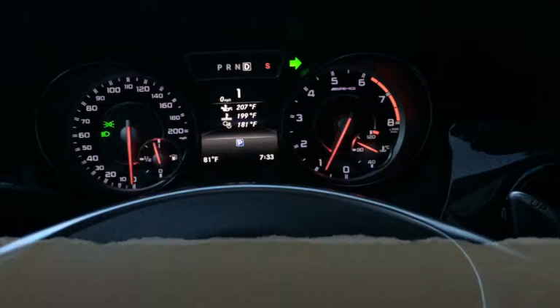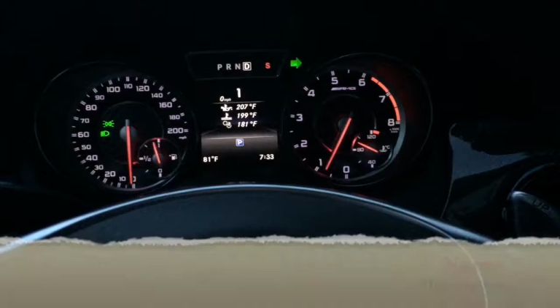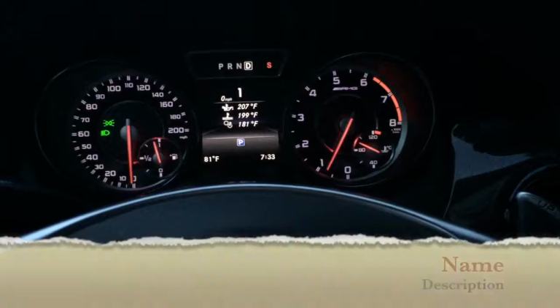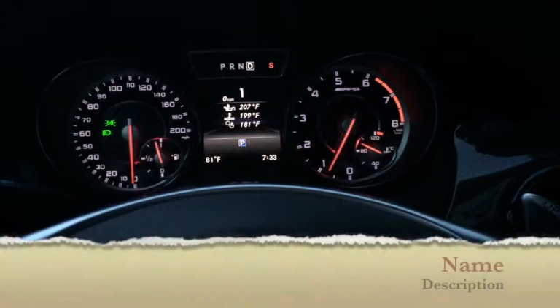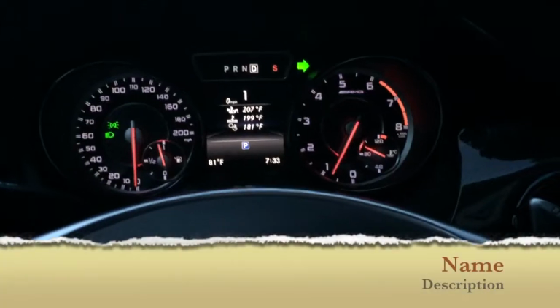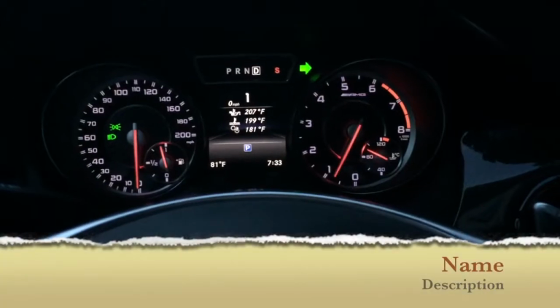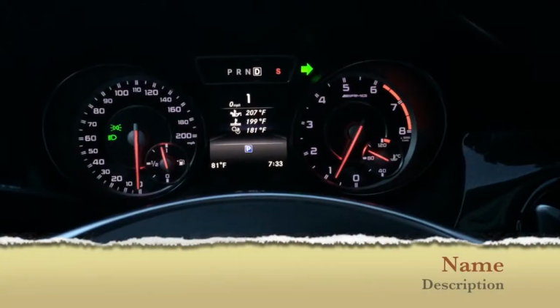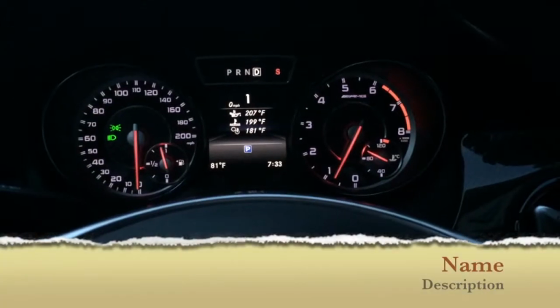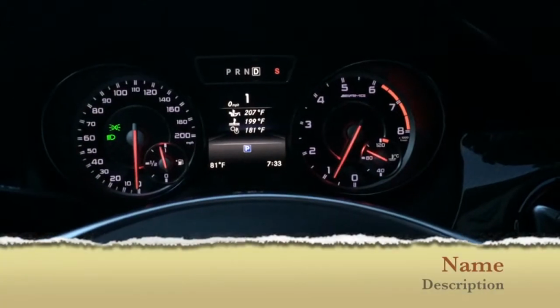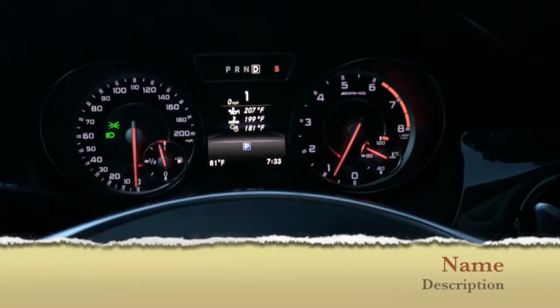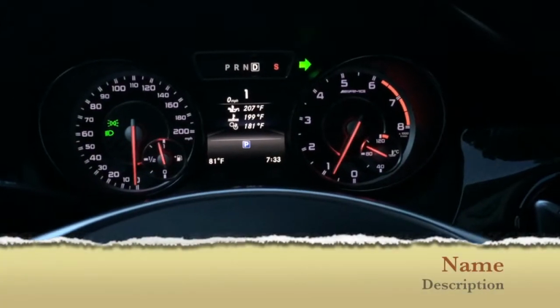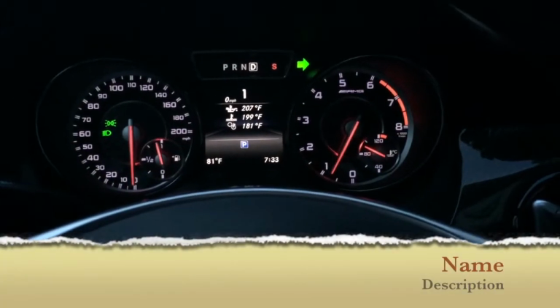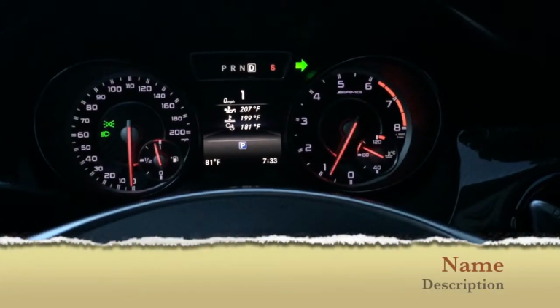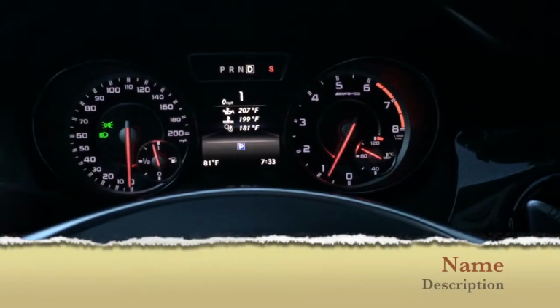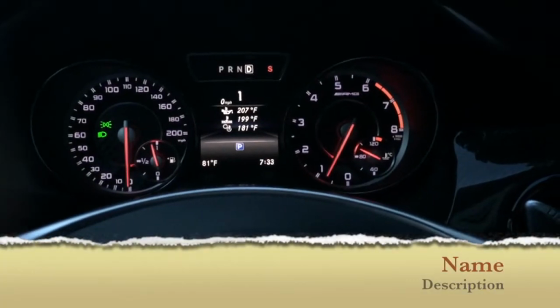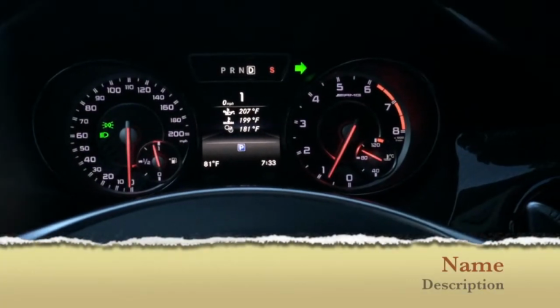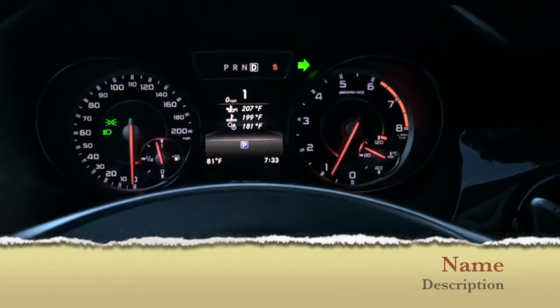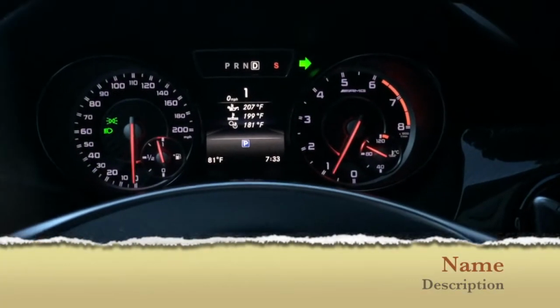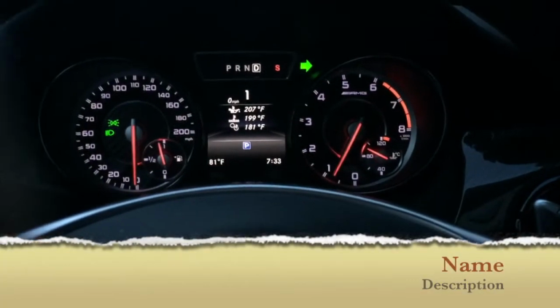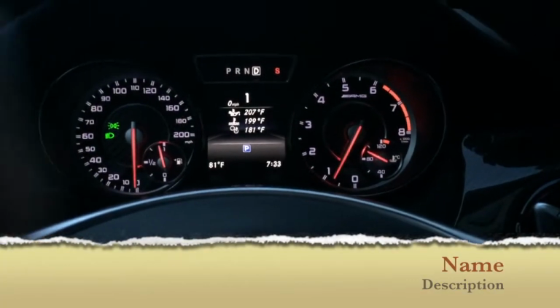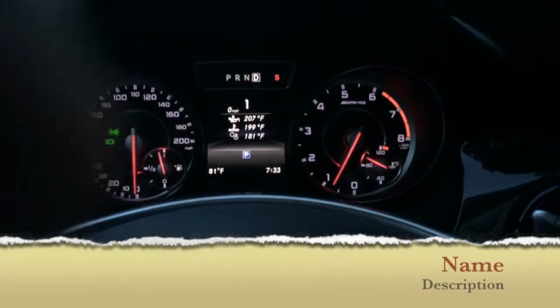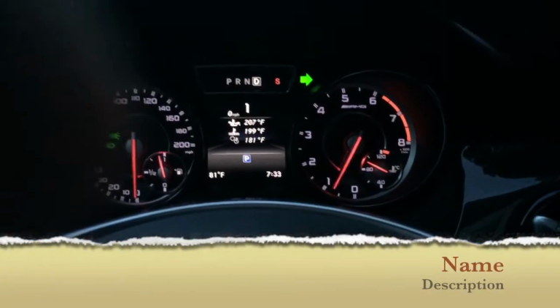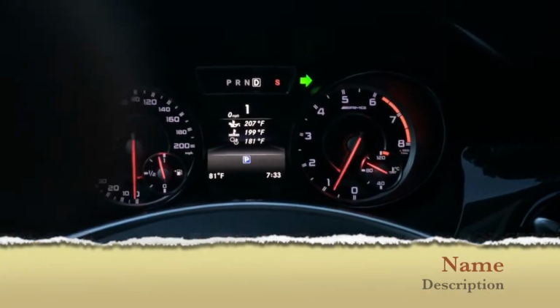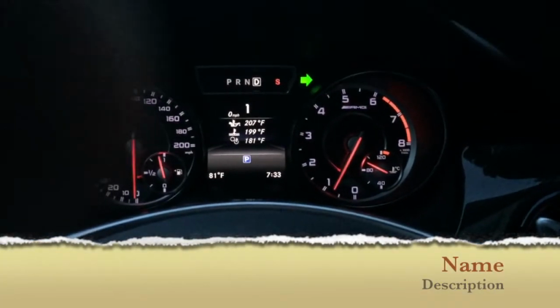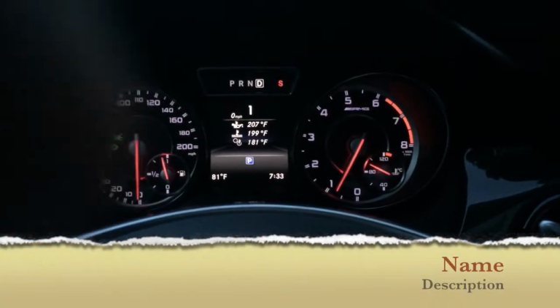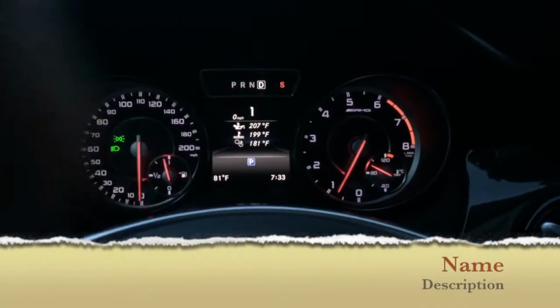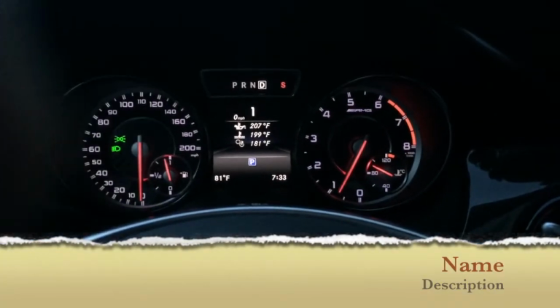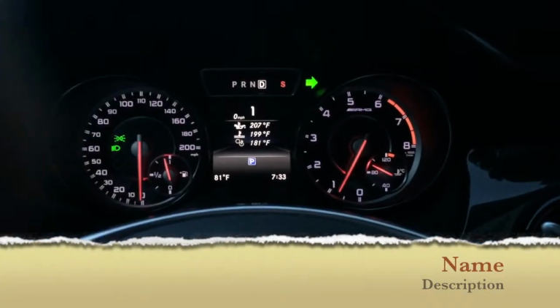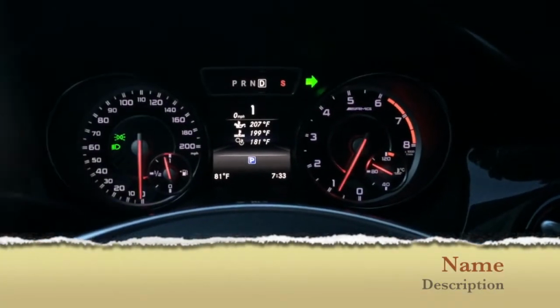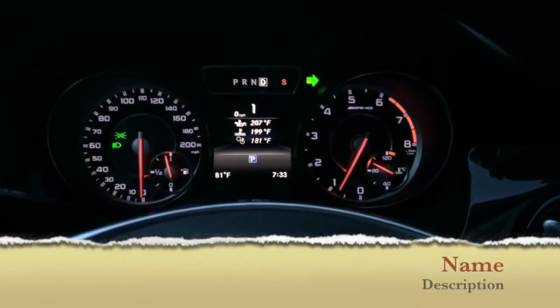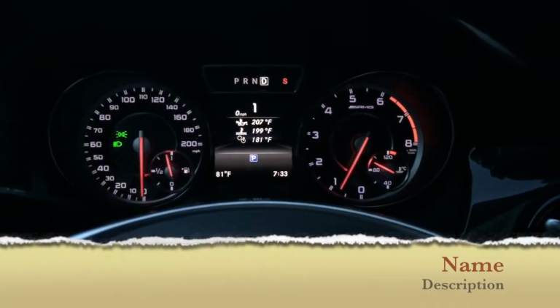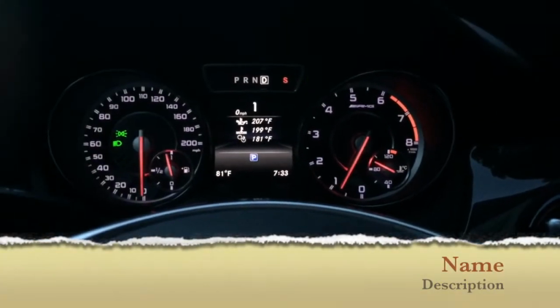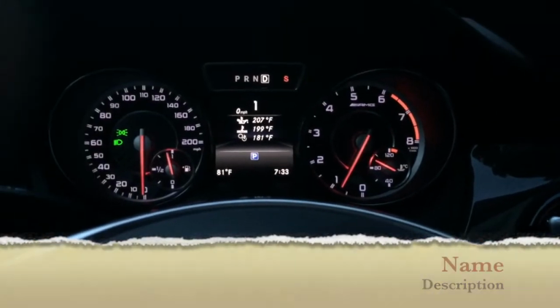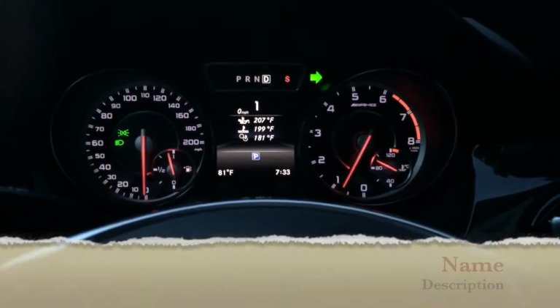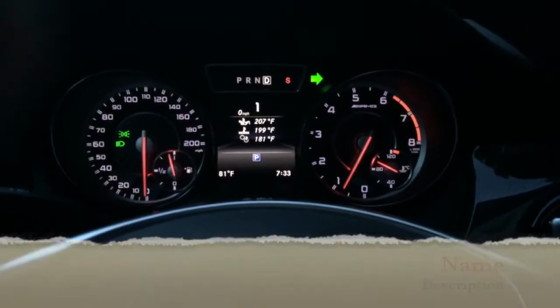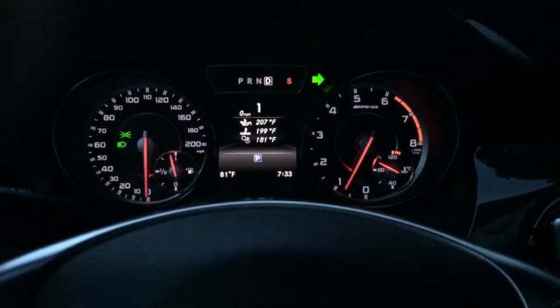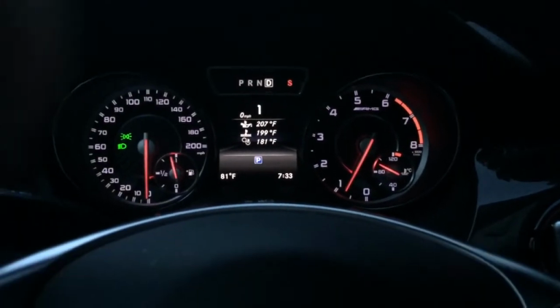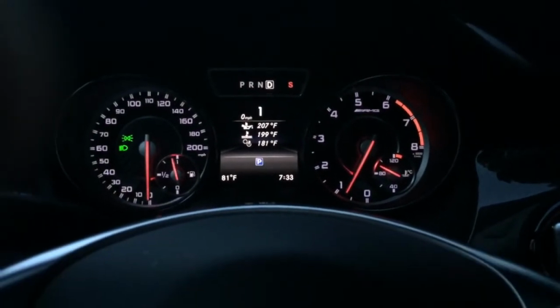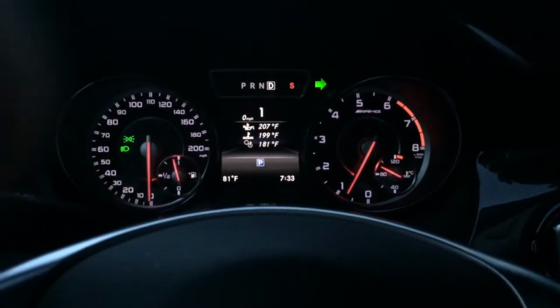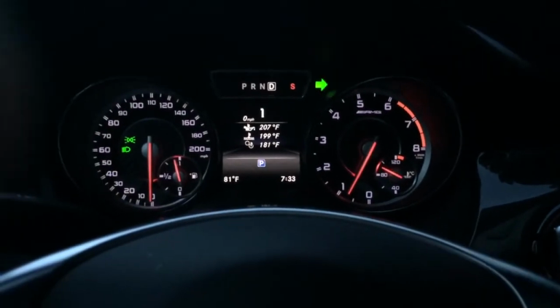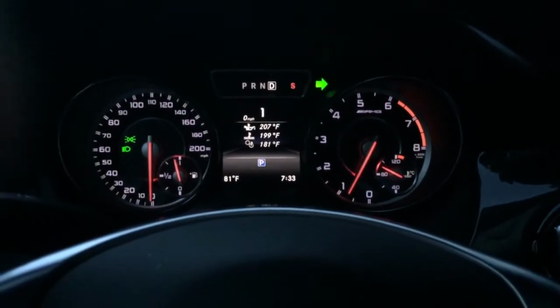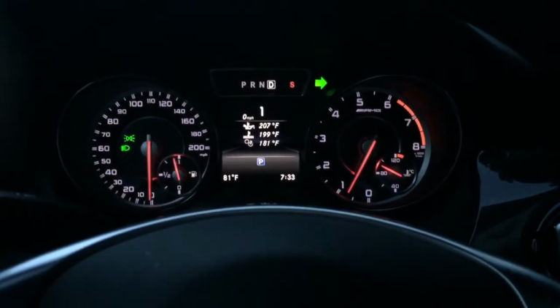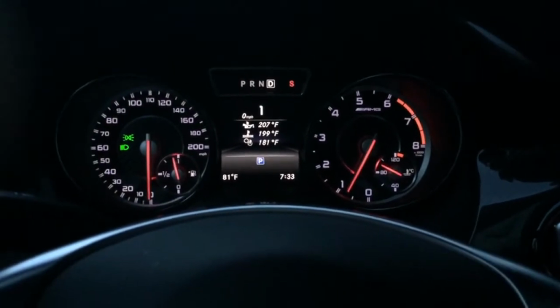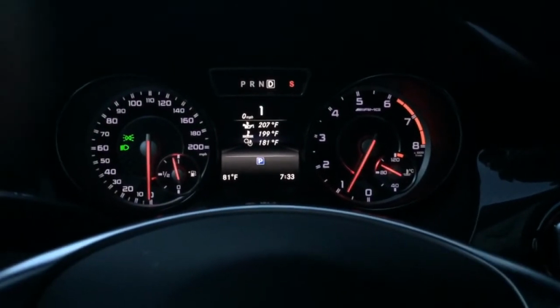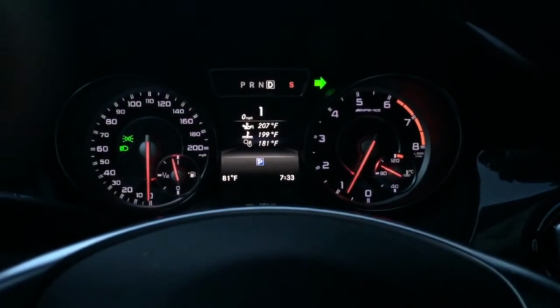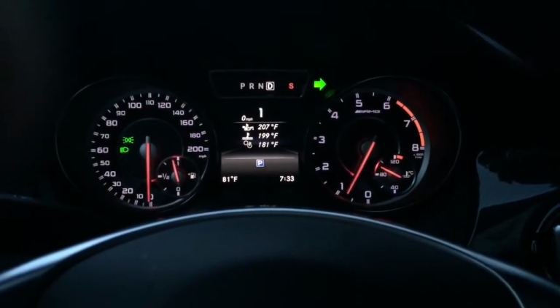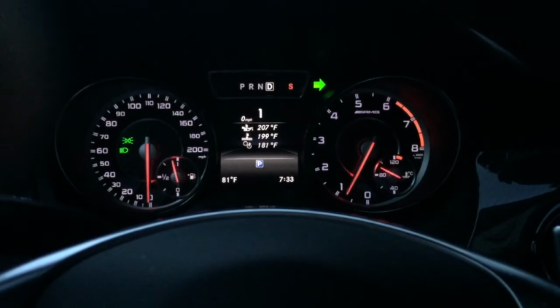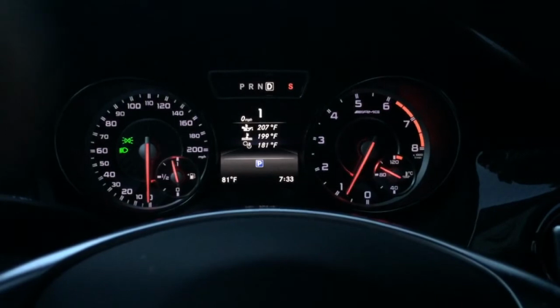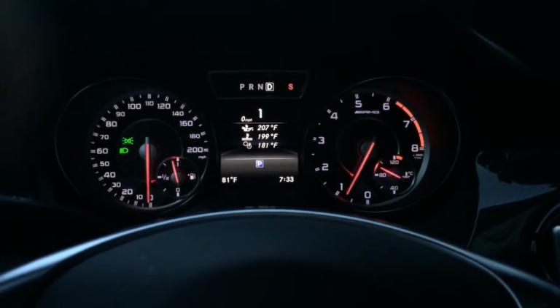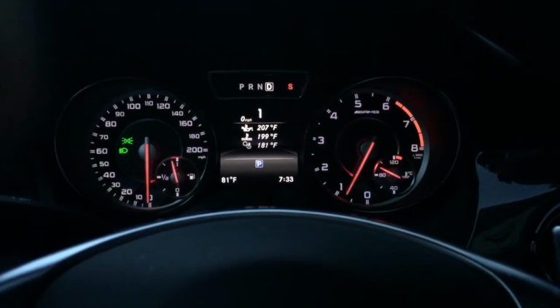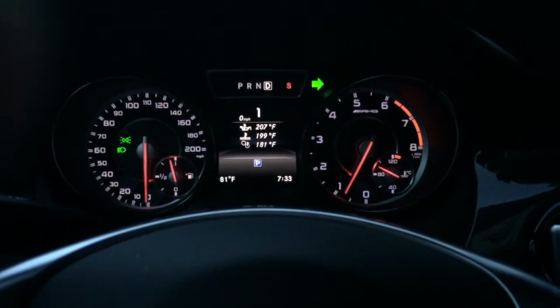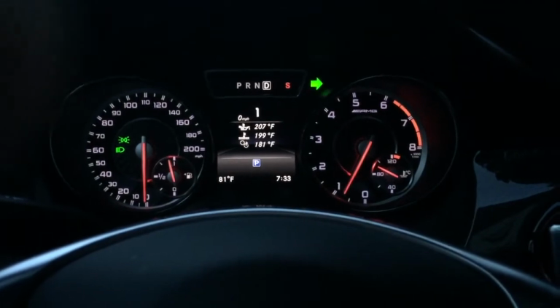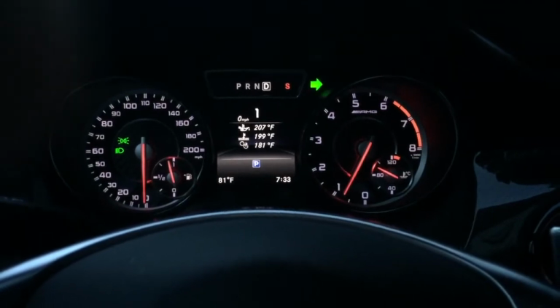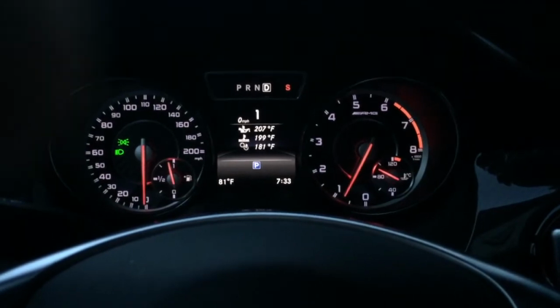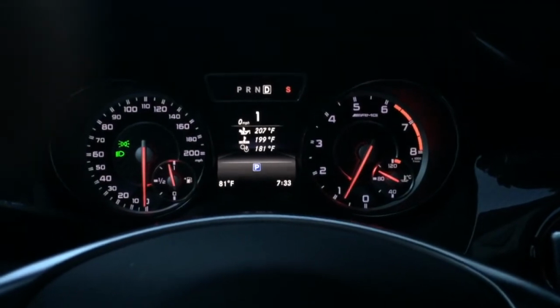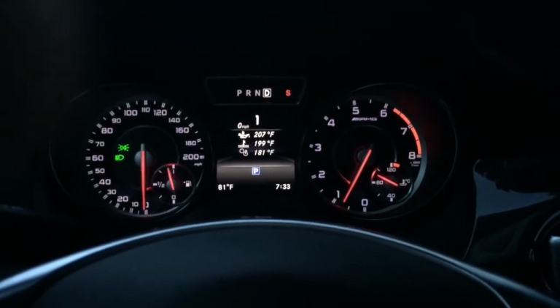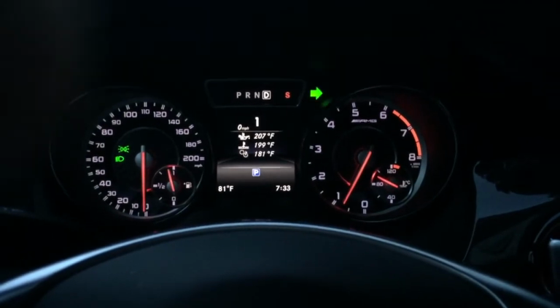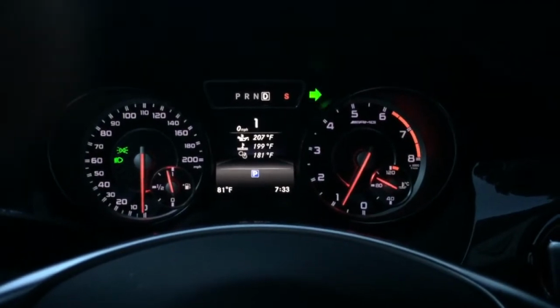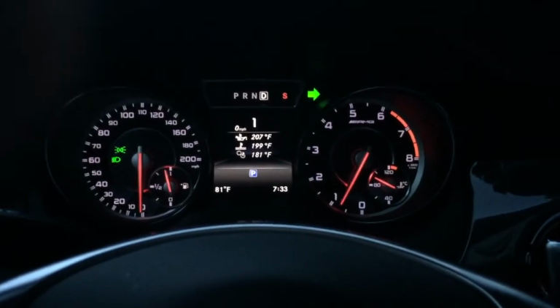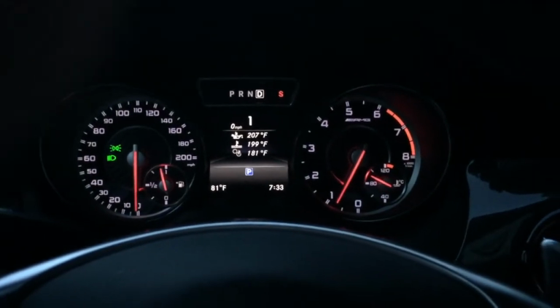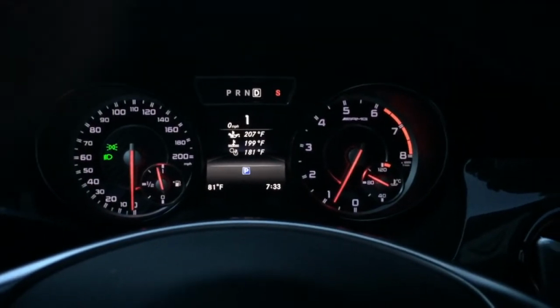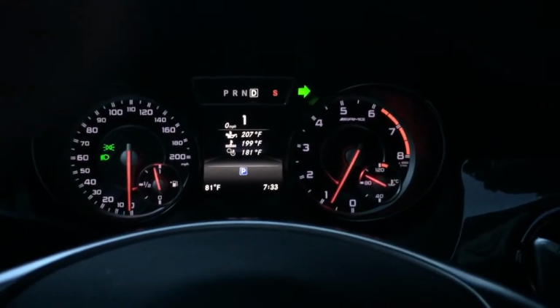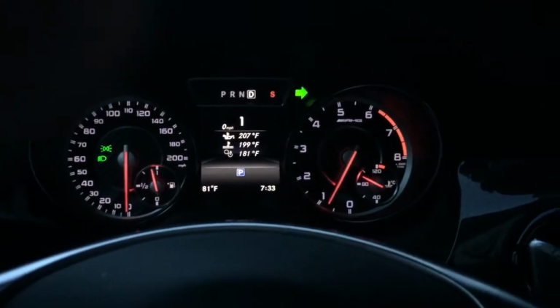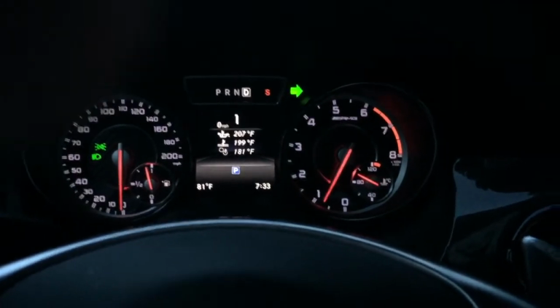Welcome, and this is Real Life. I'm just going to give you a quick review of the CLA 45 AMG race start function.